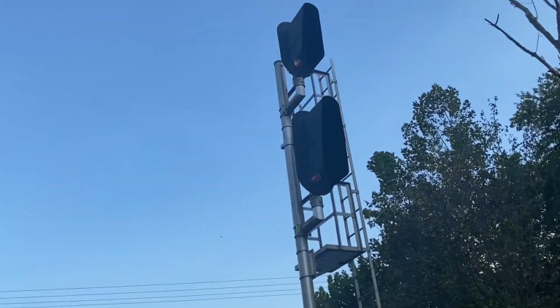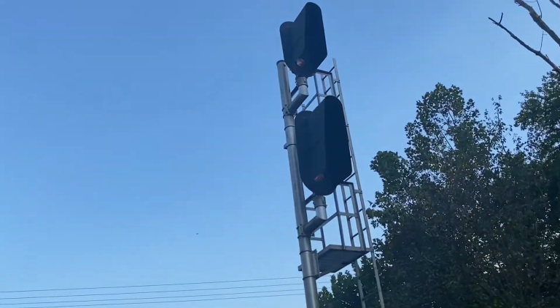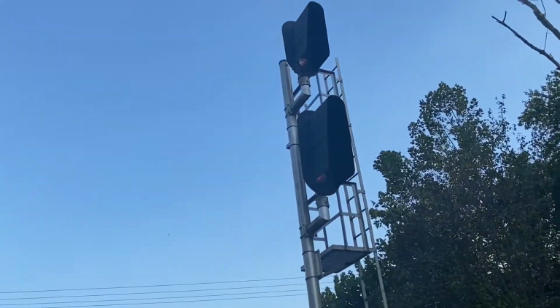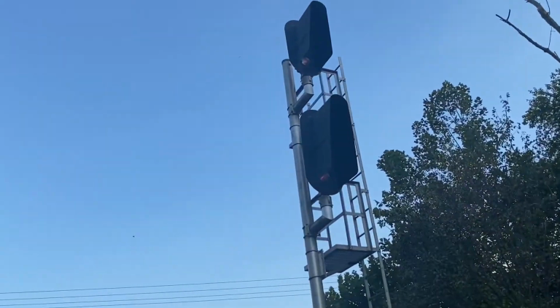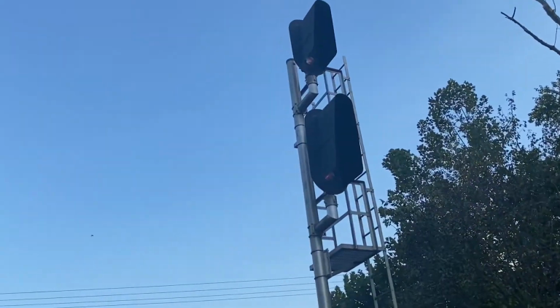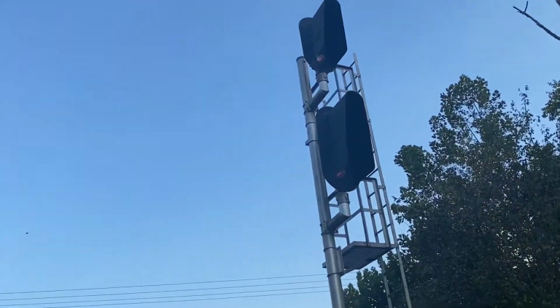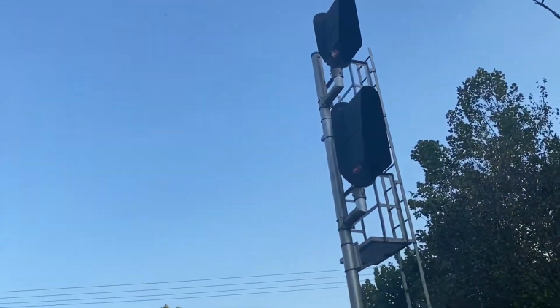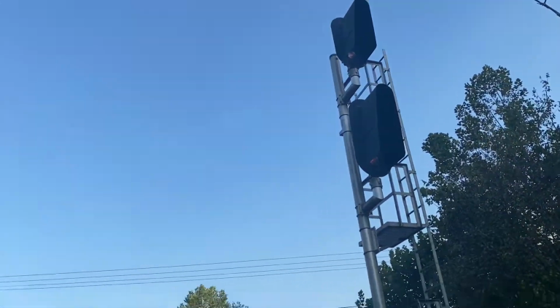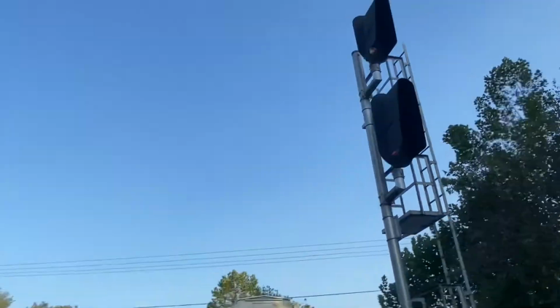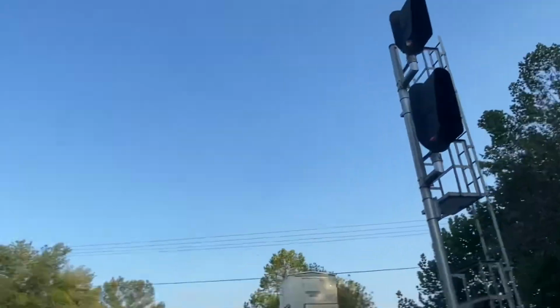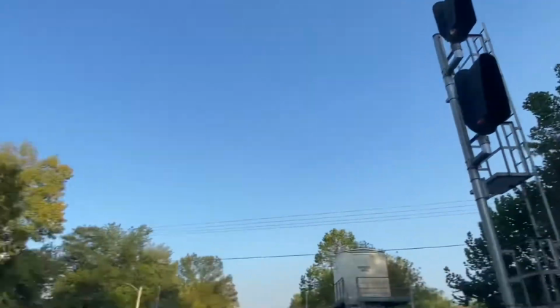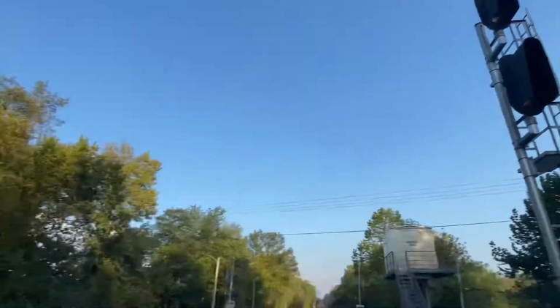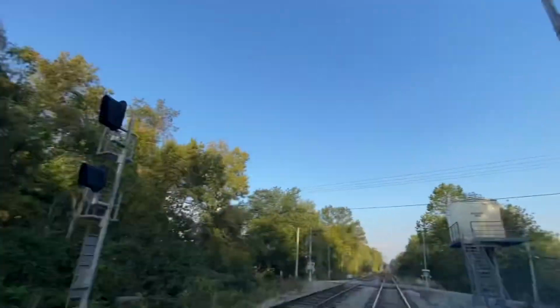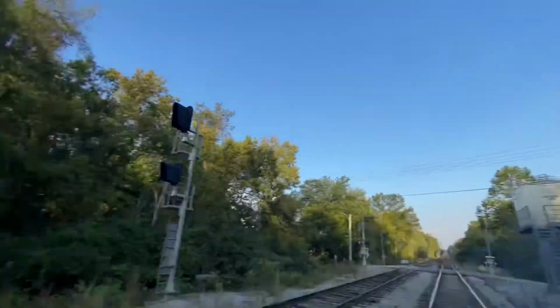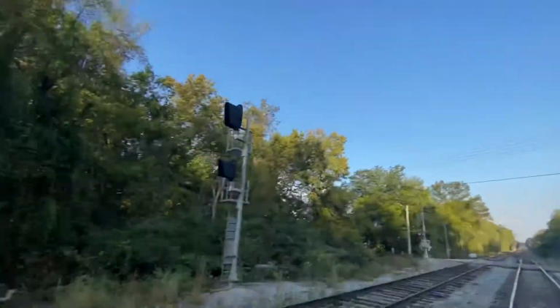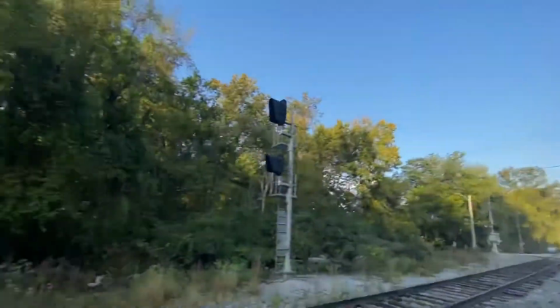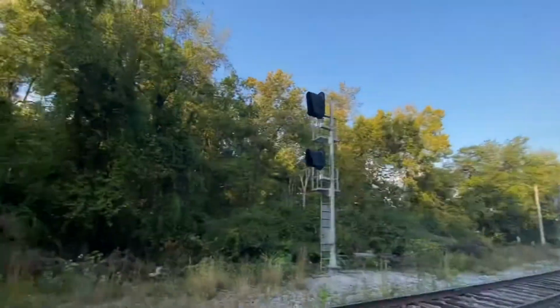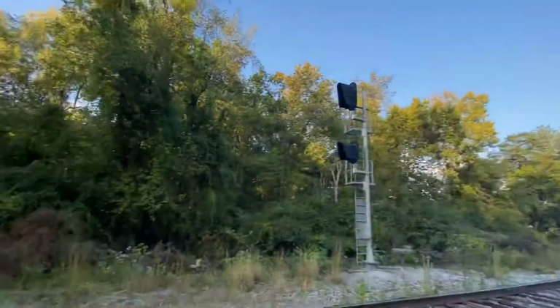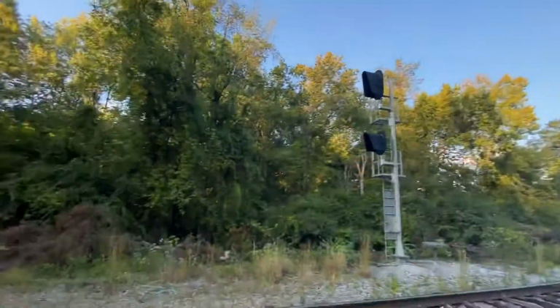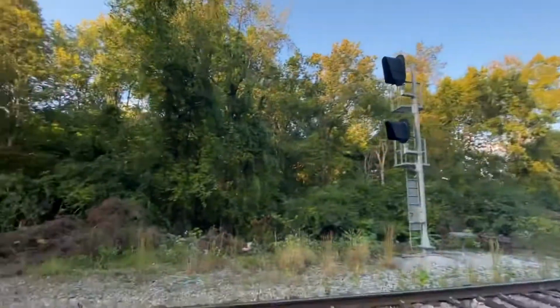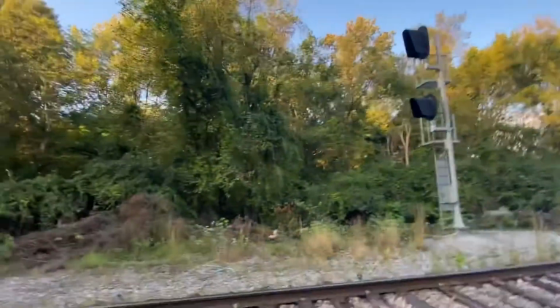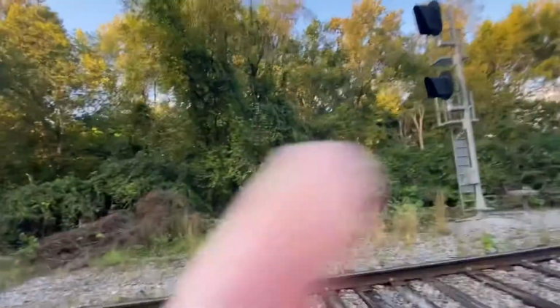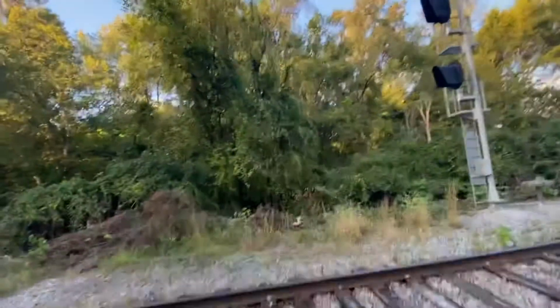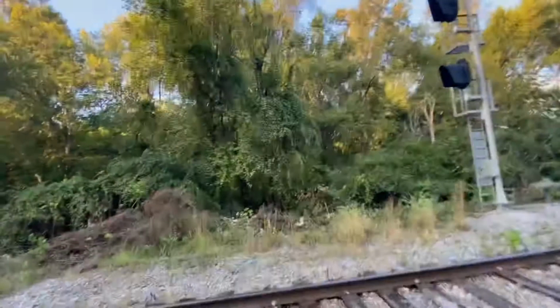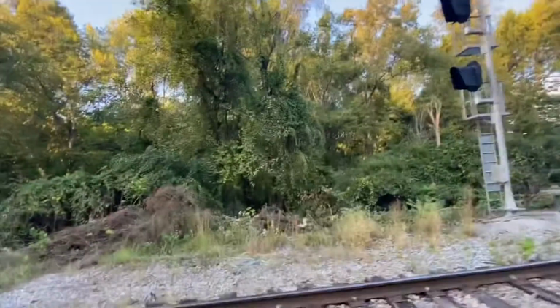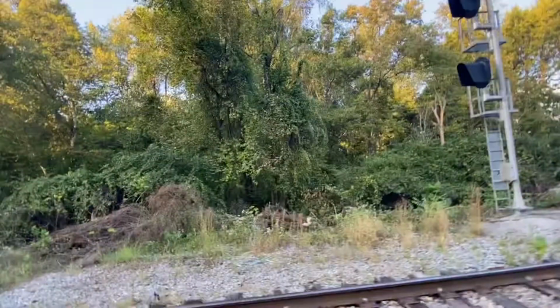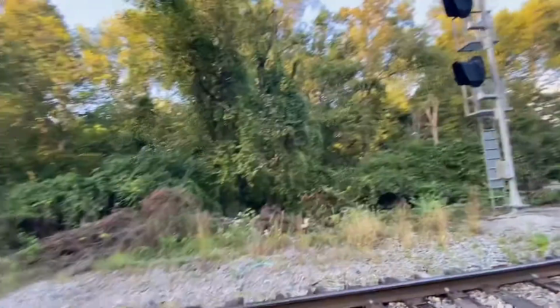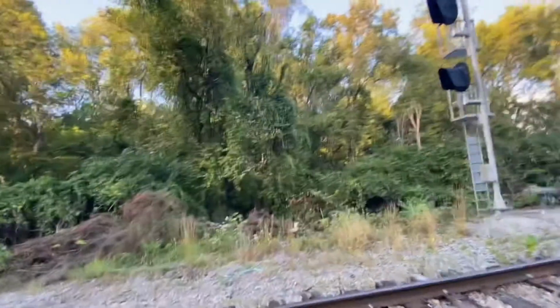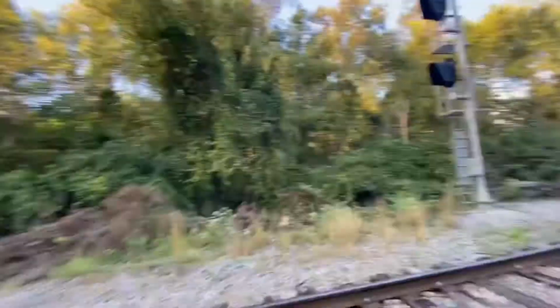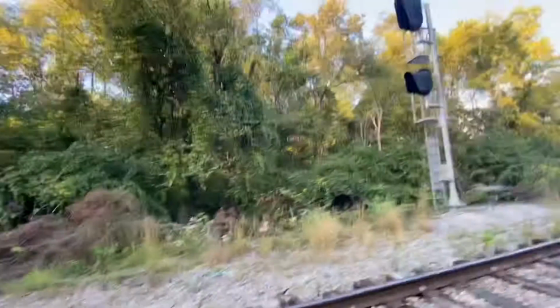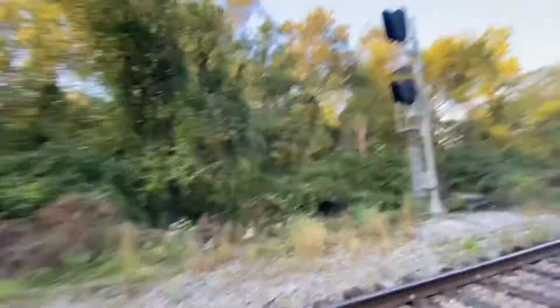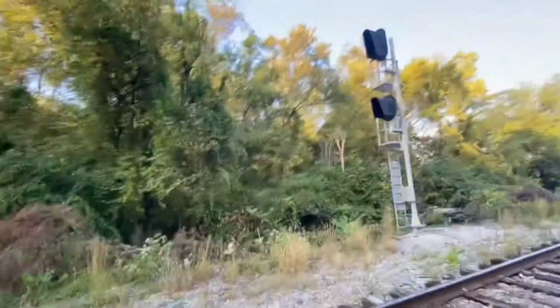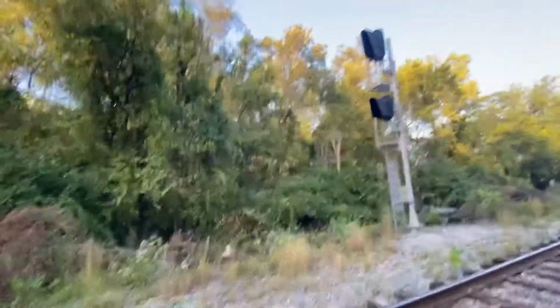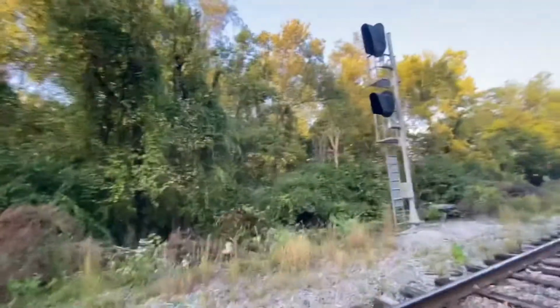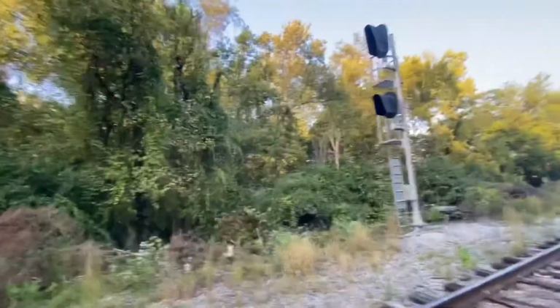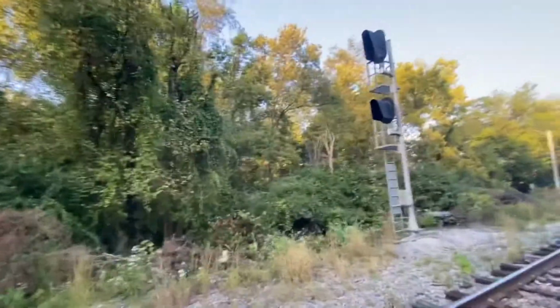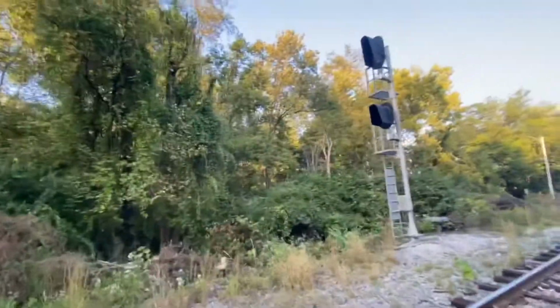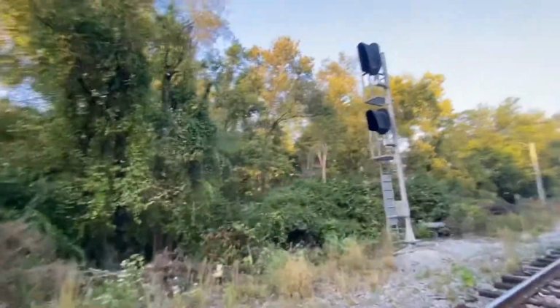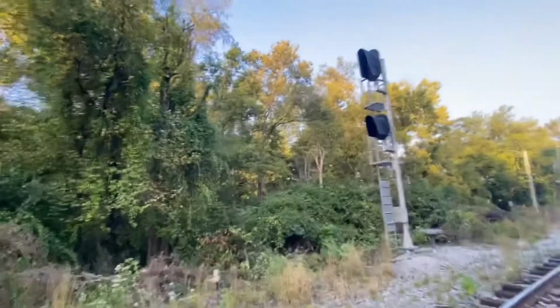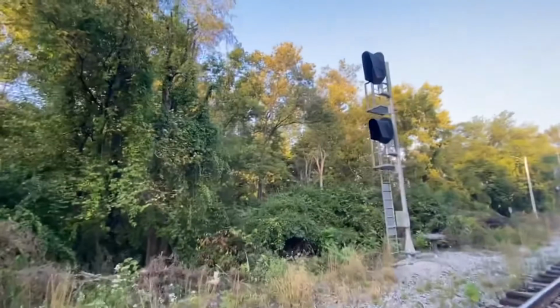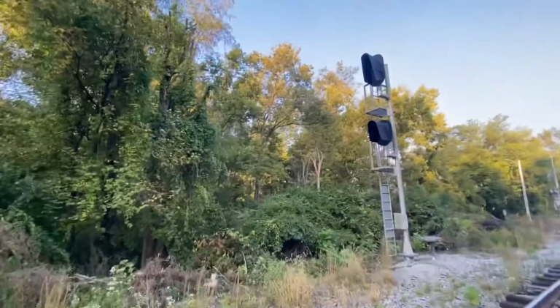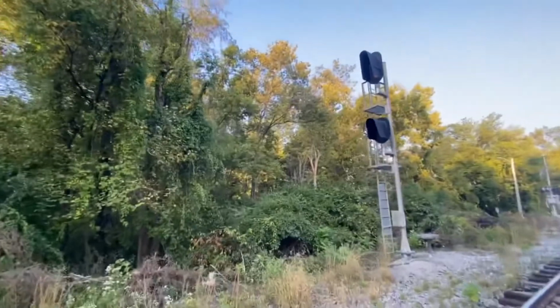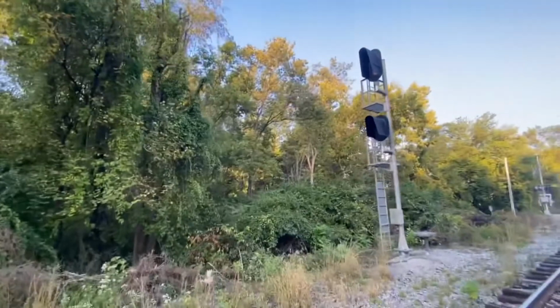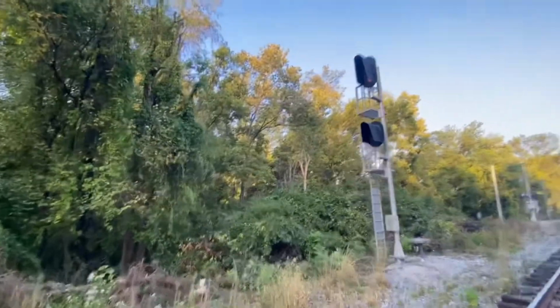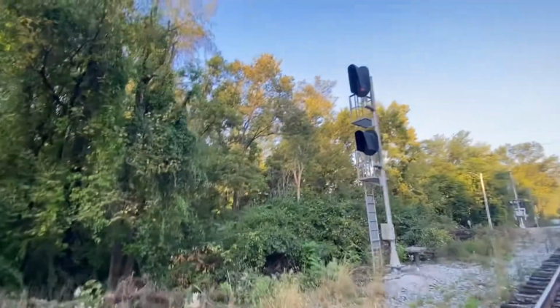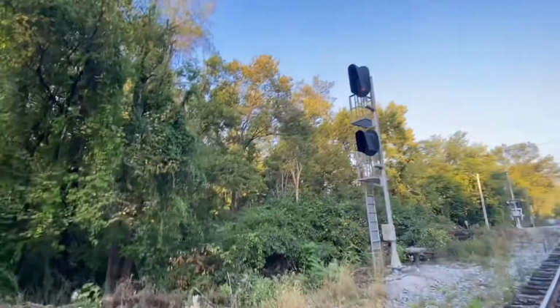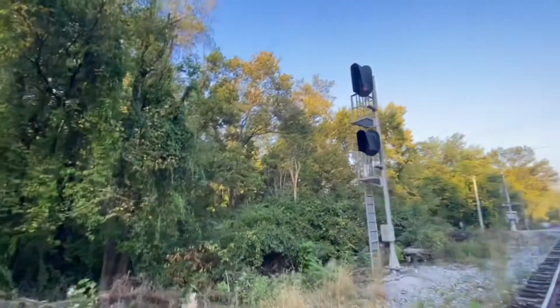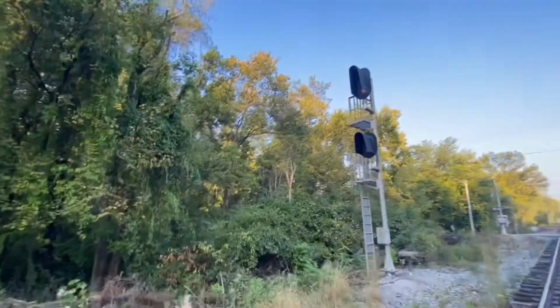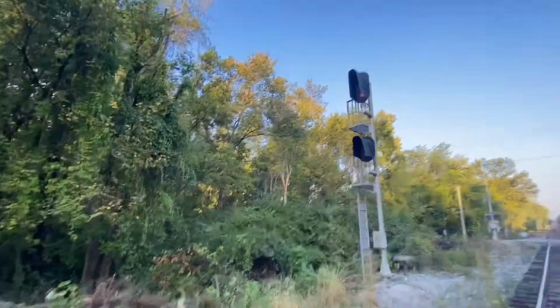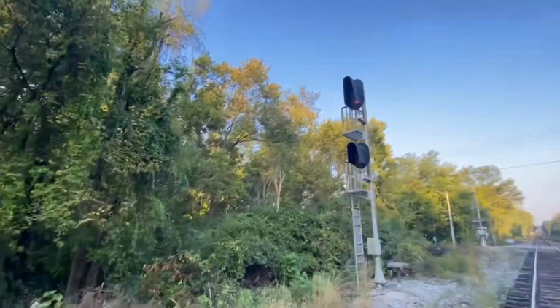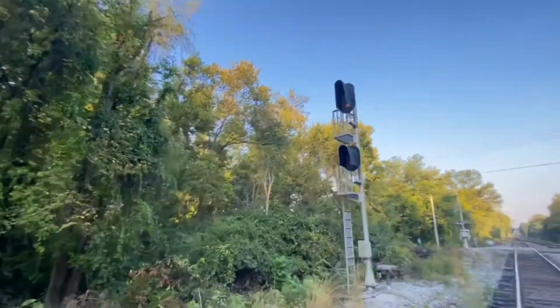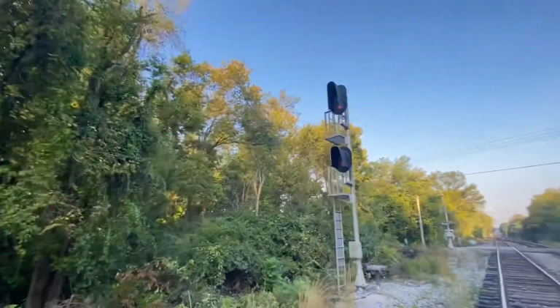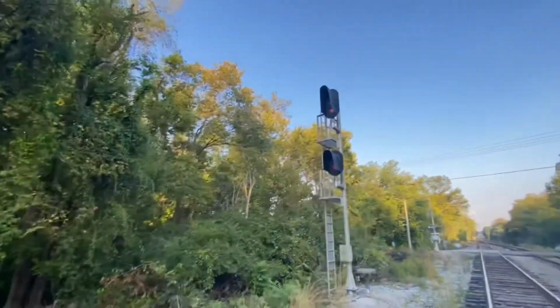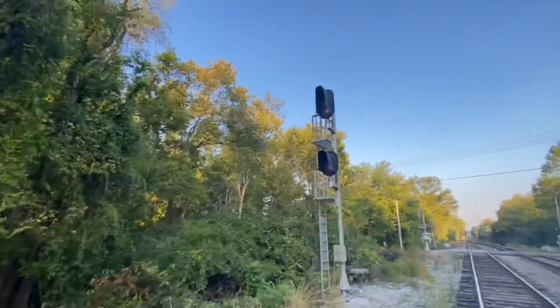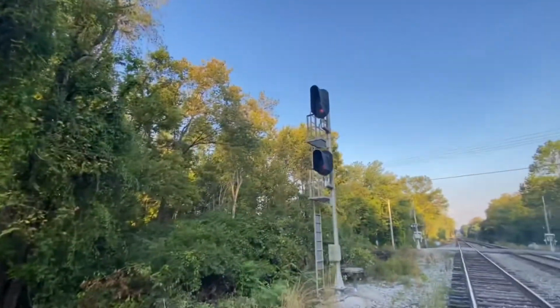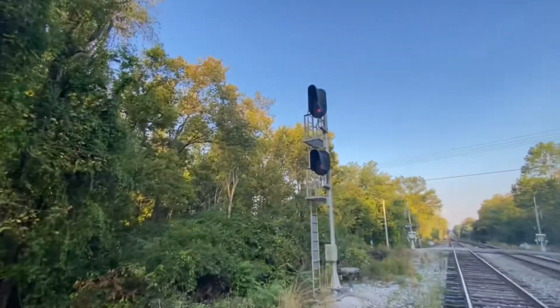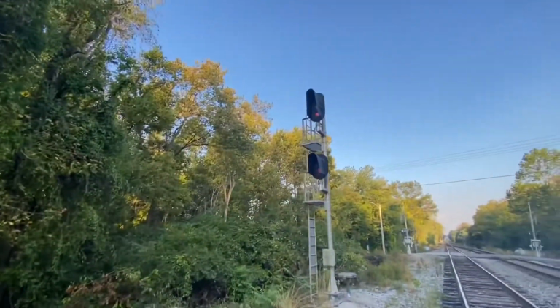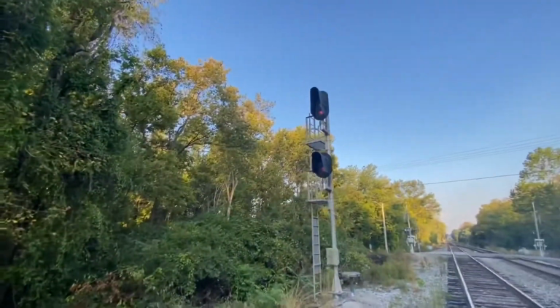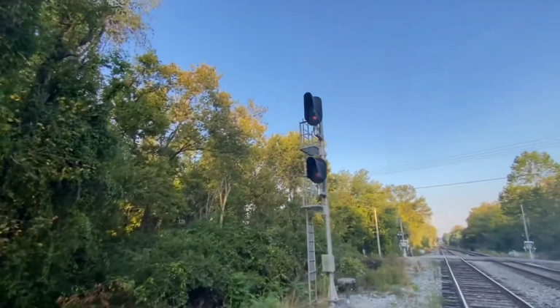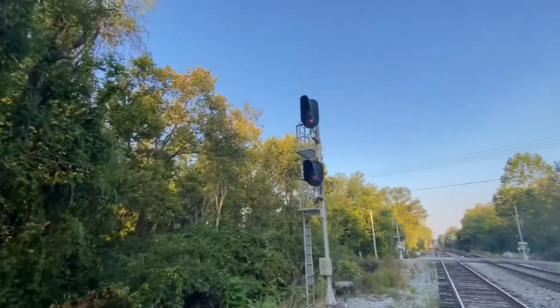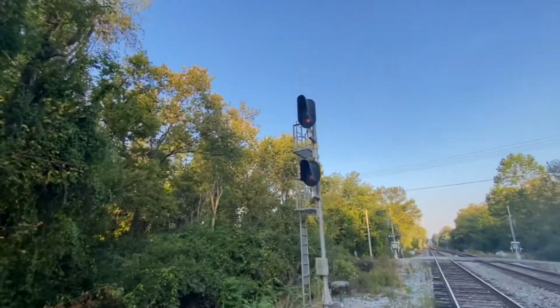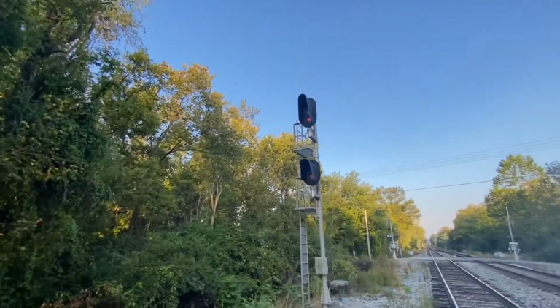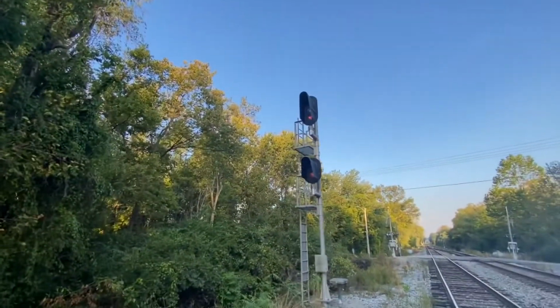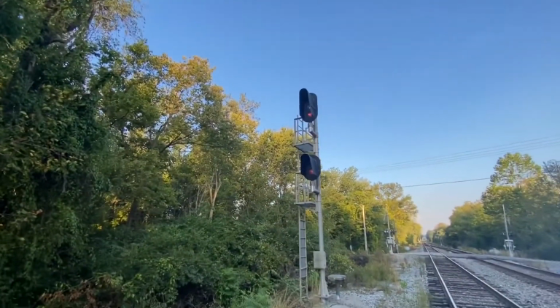Those signals are red. And those signals are red too.